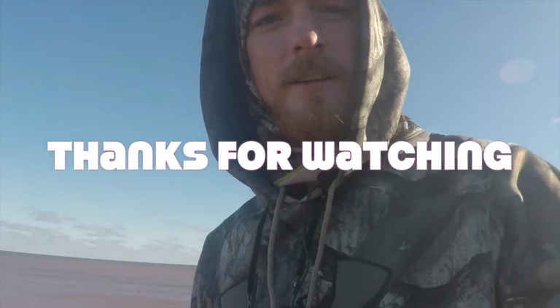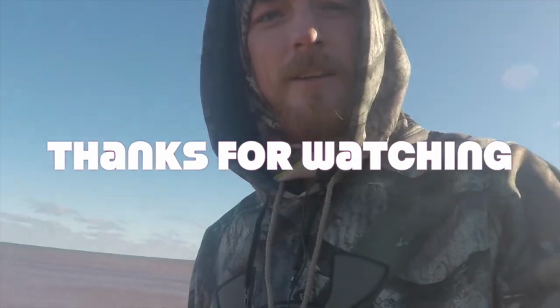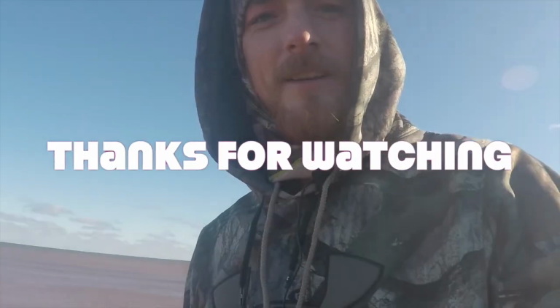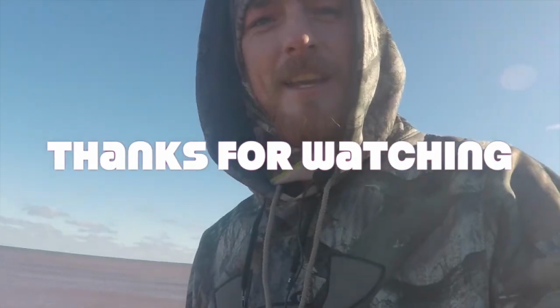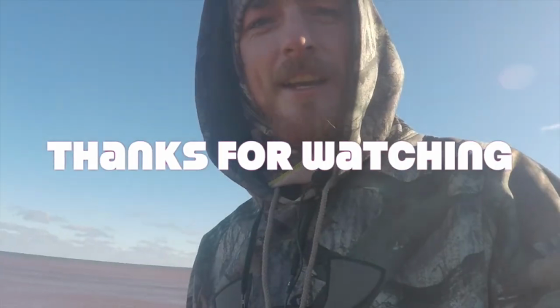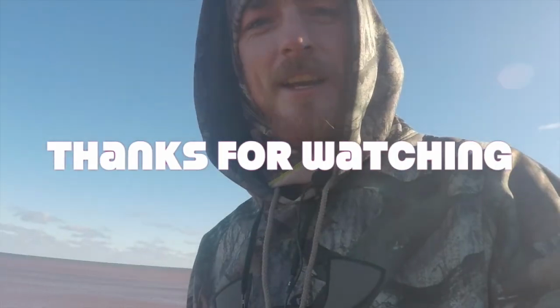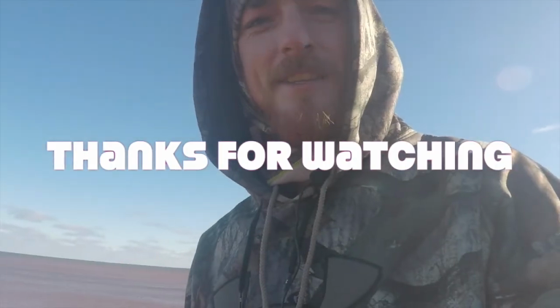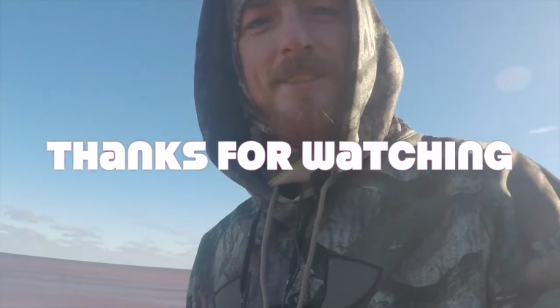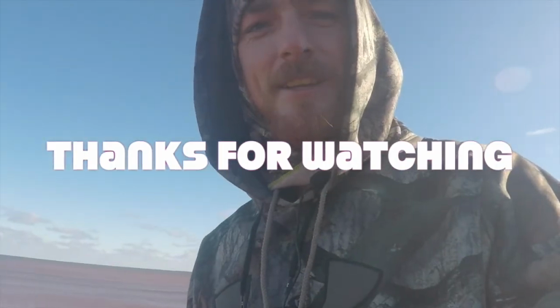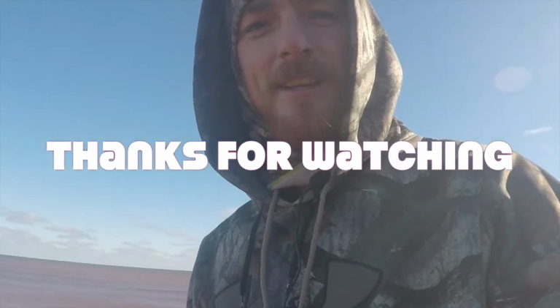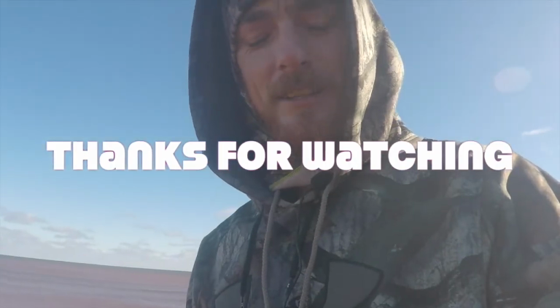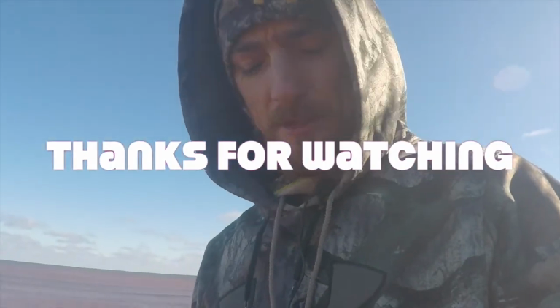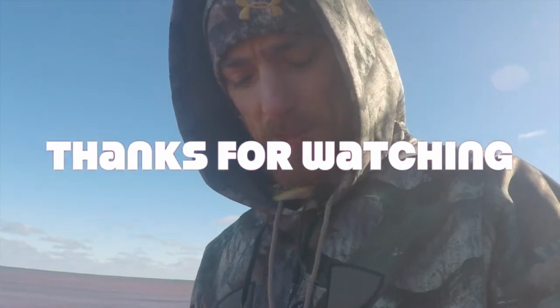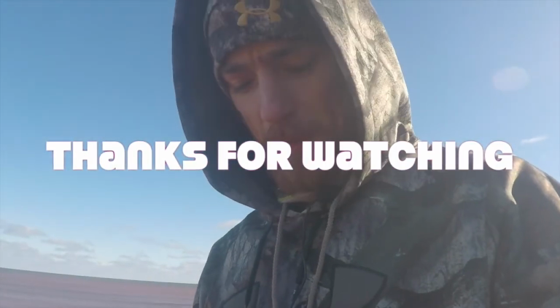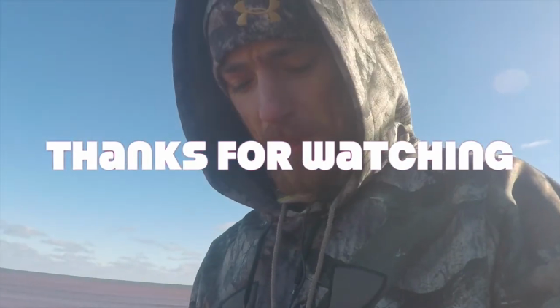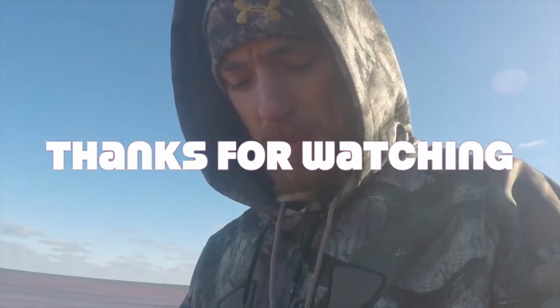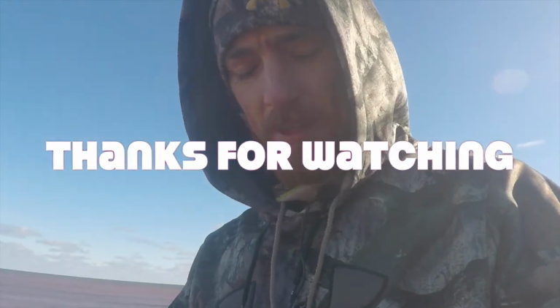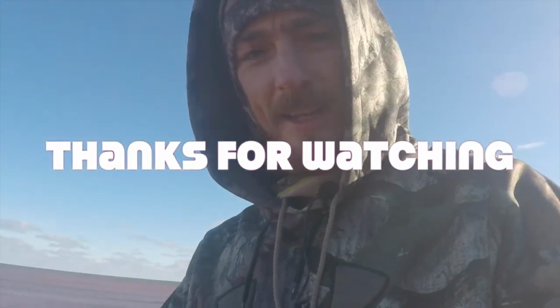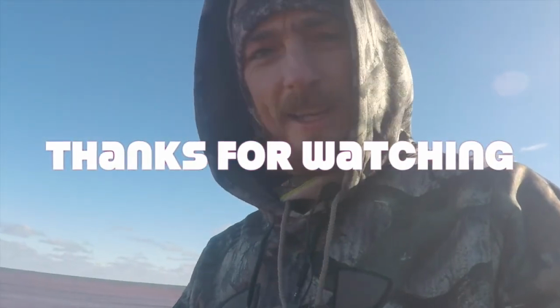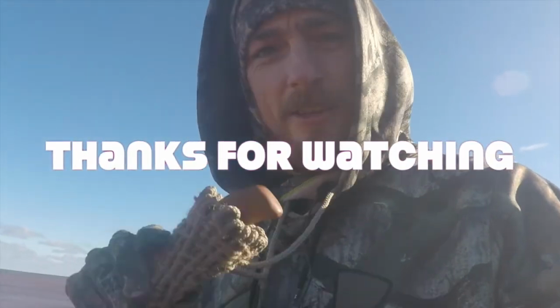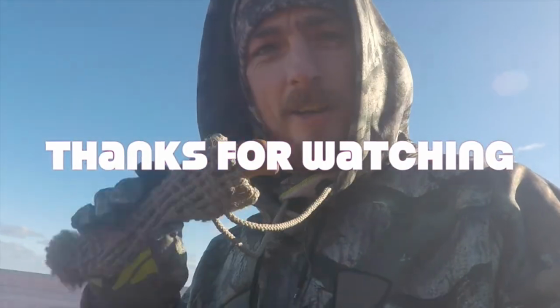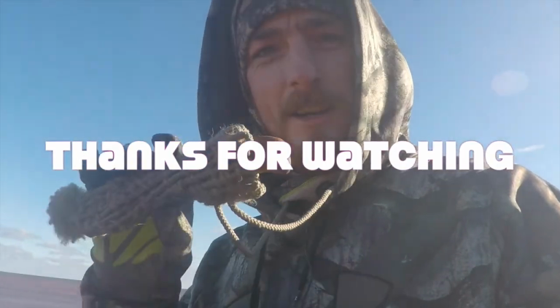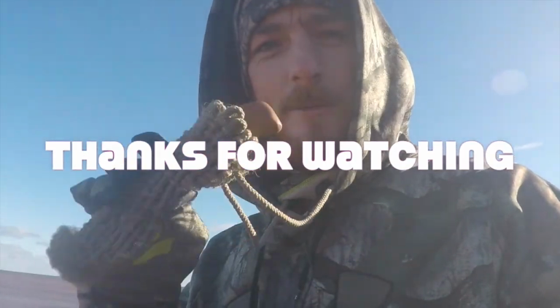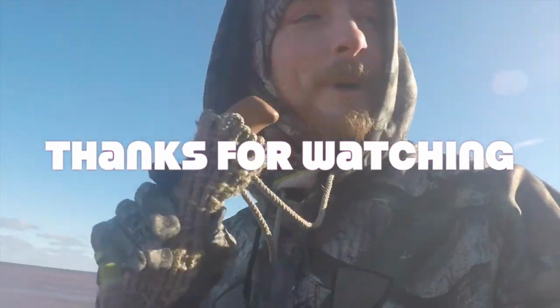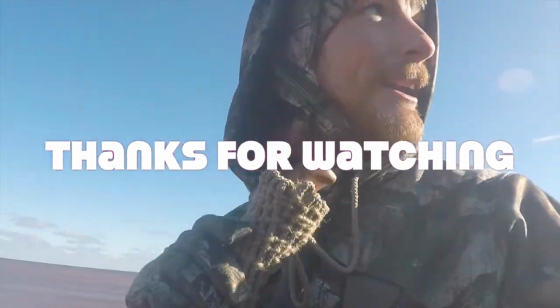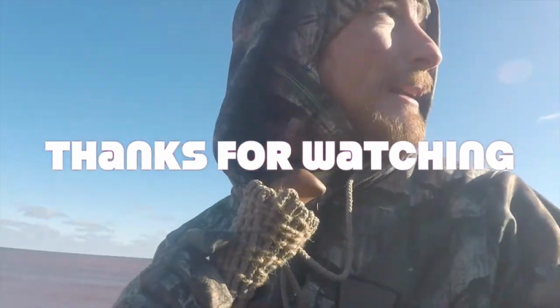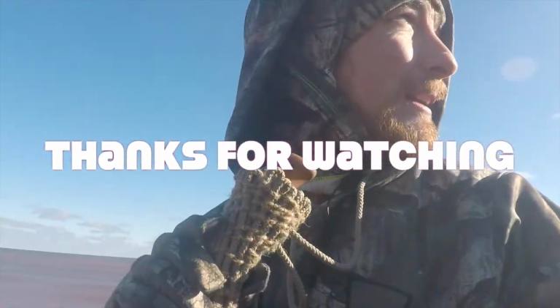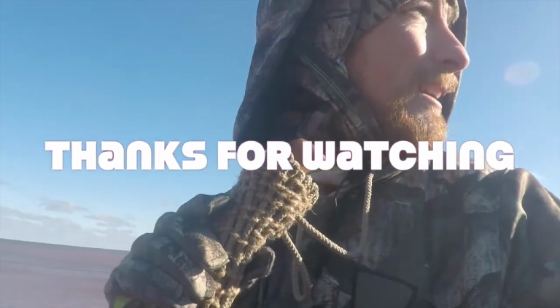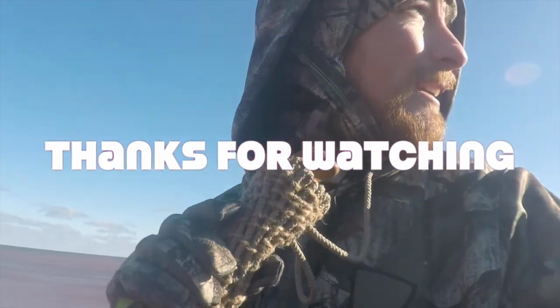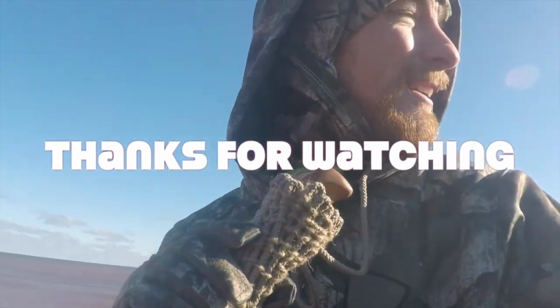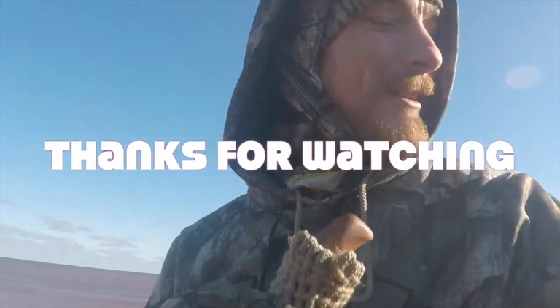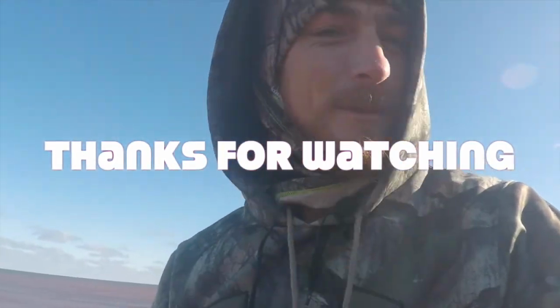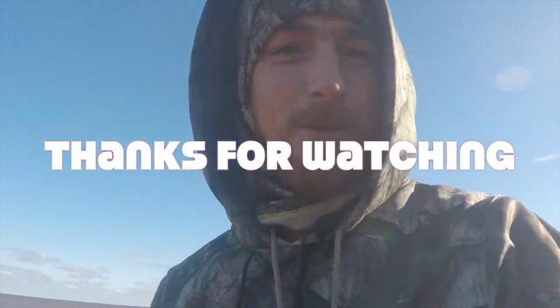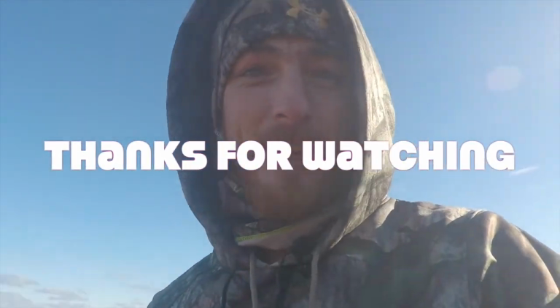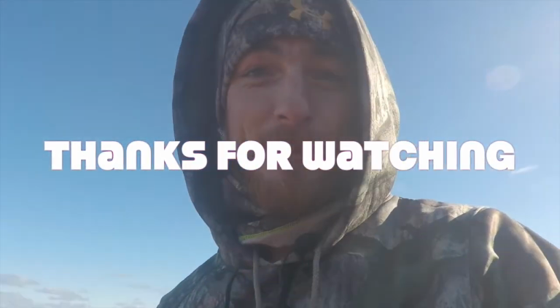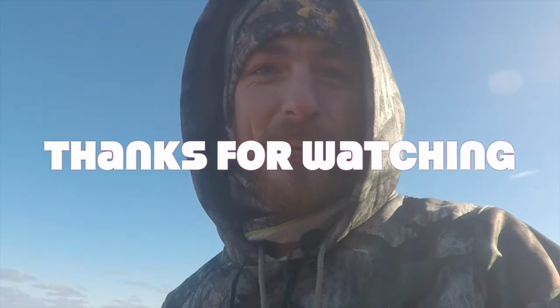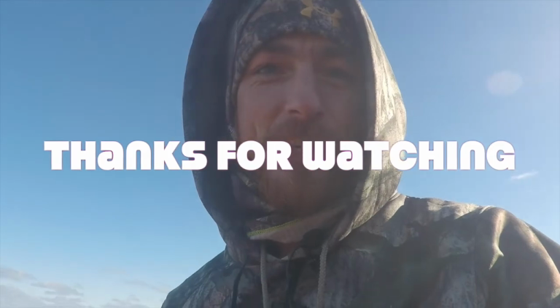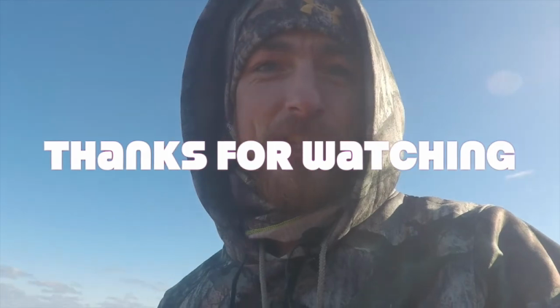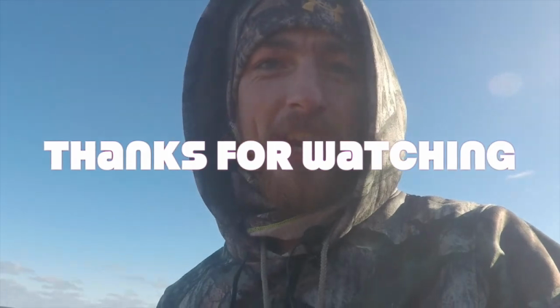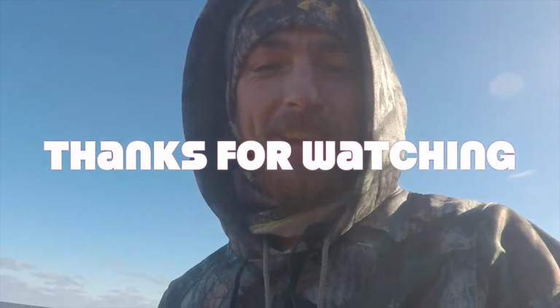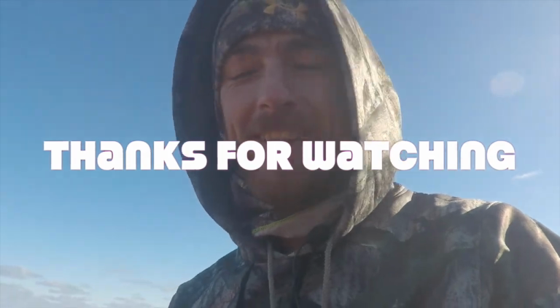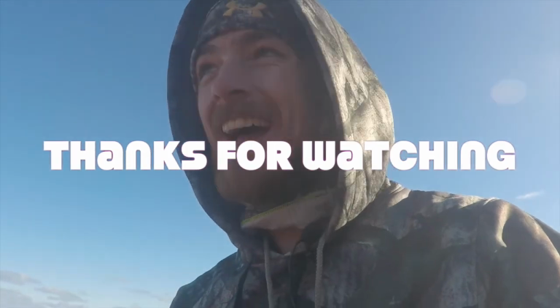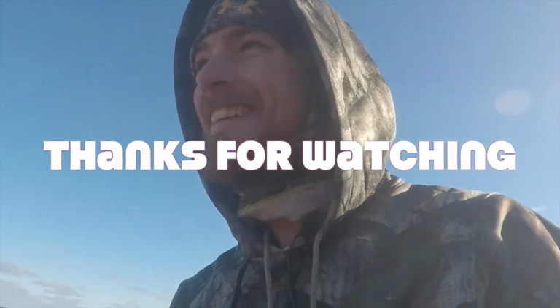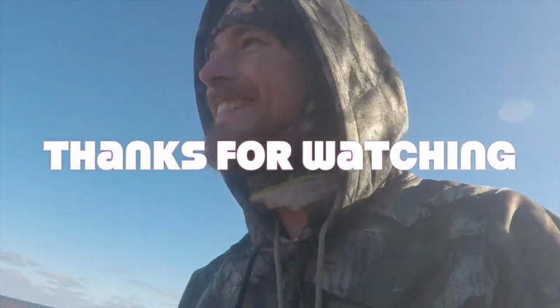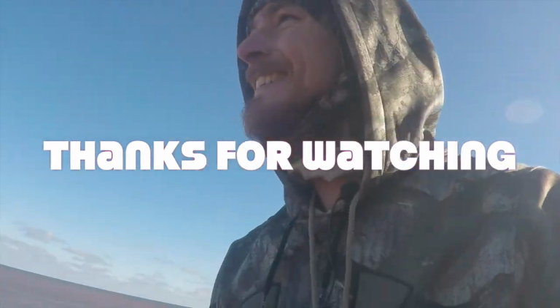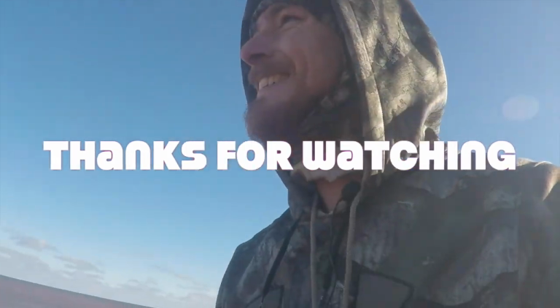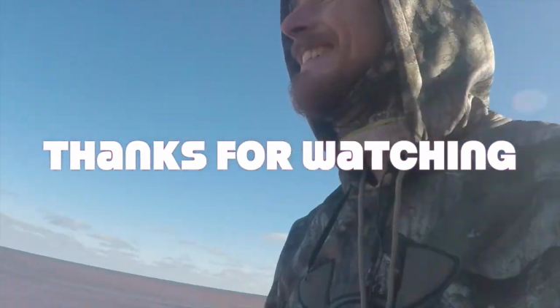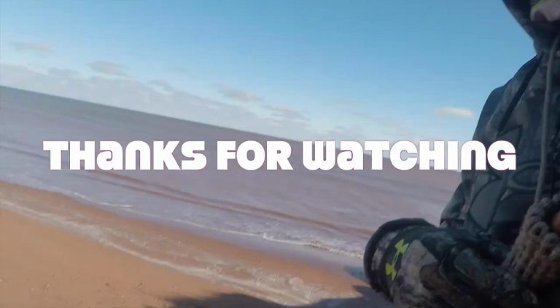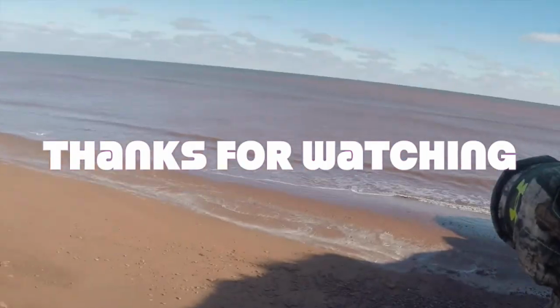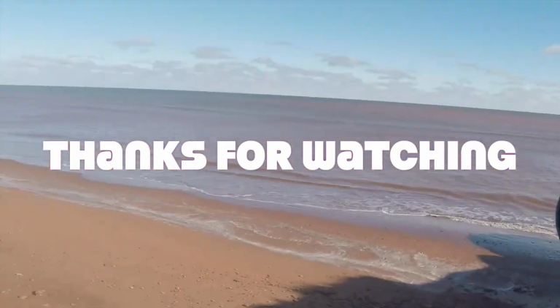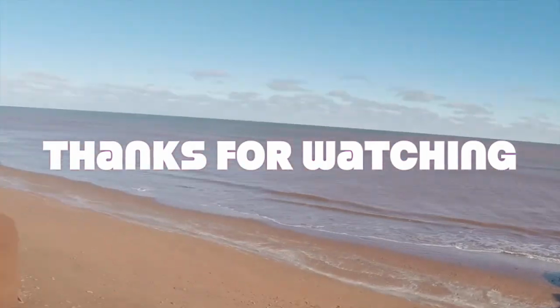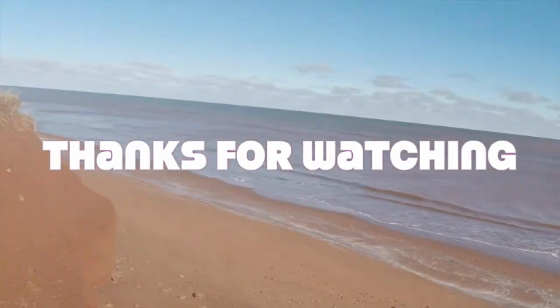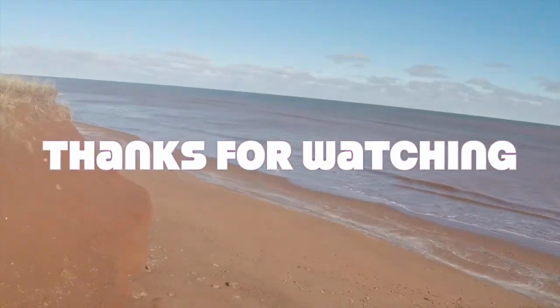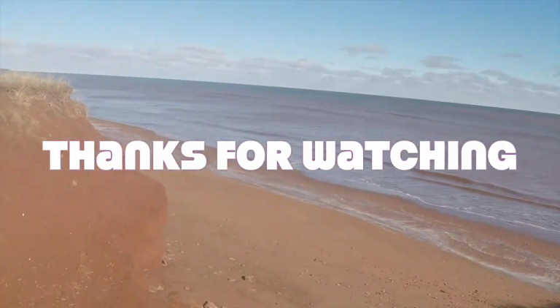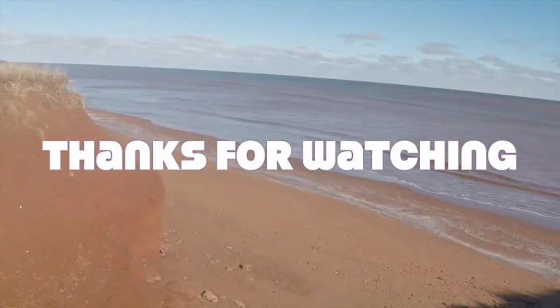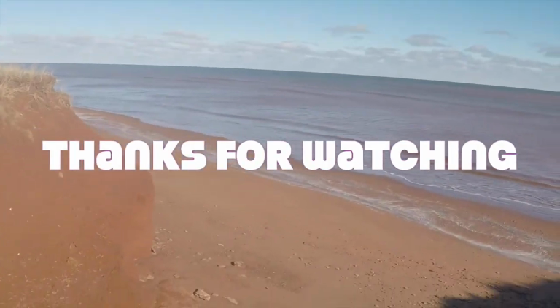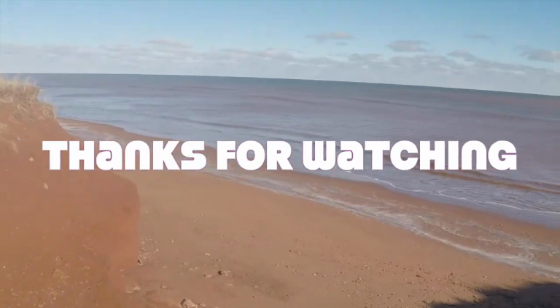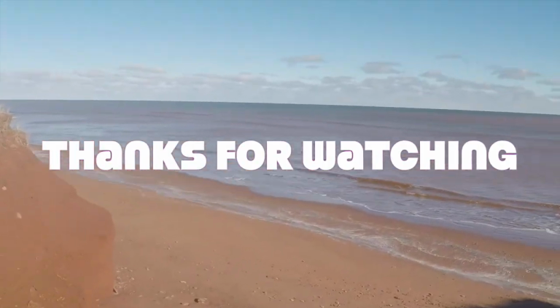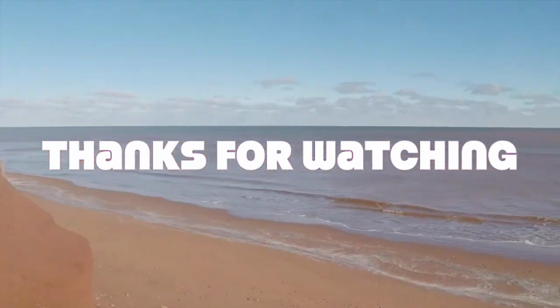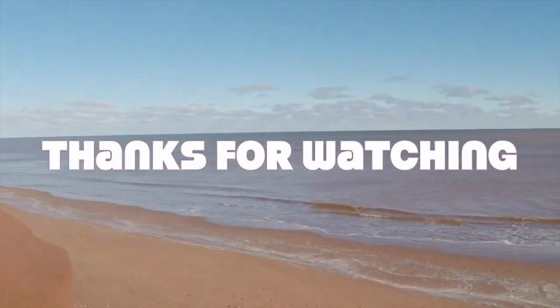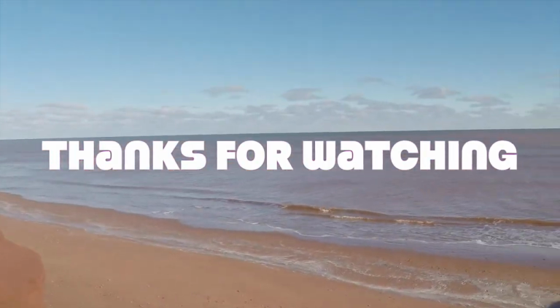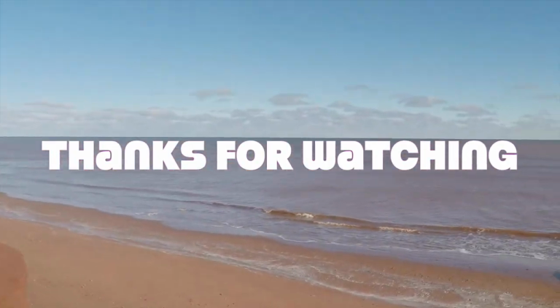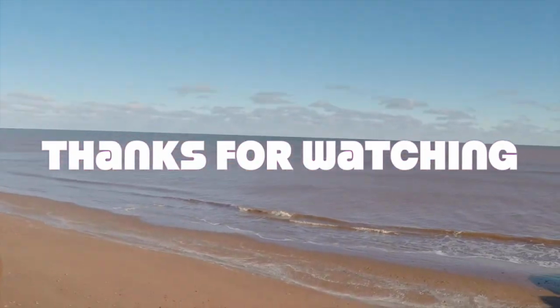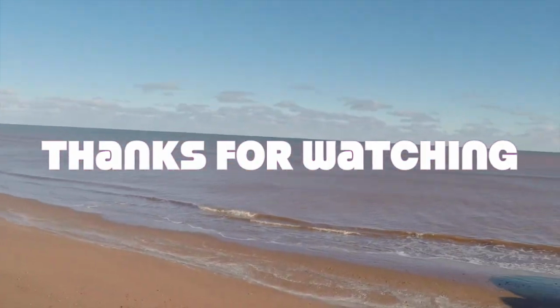Hey guys, just out here today trying to — oh, that was a gunshot! Bye.